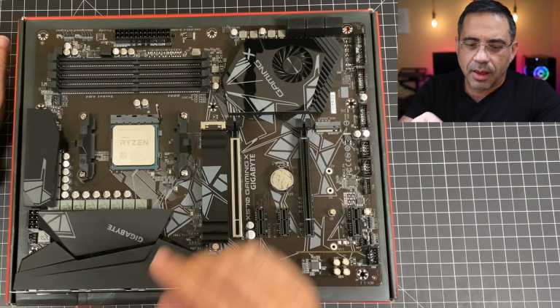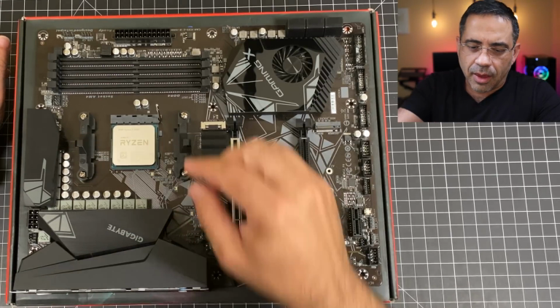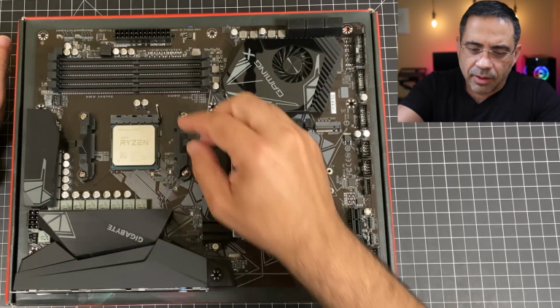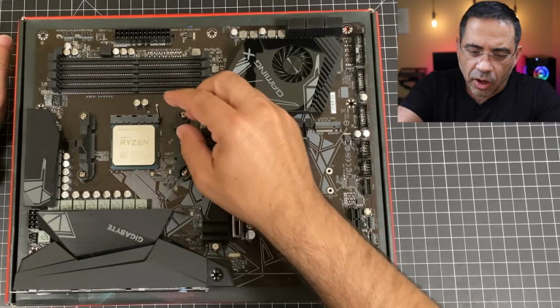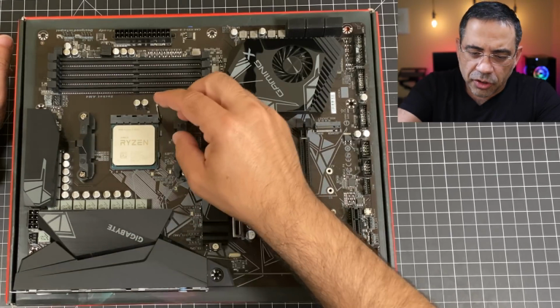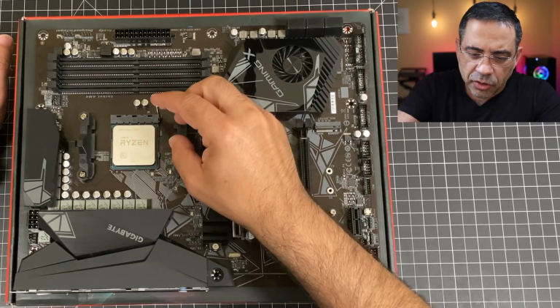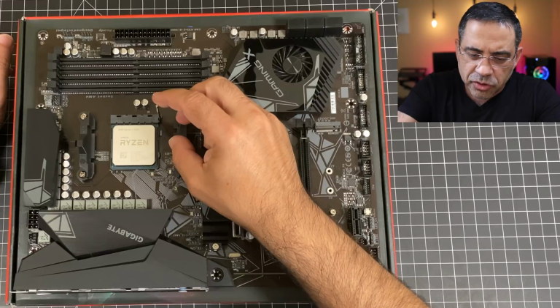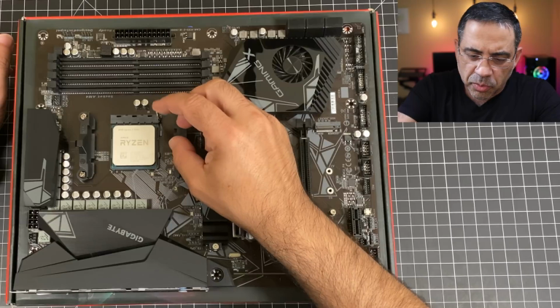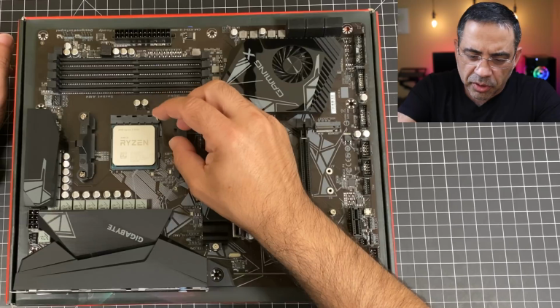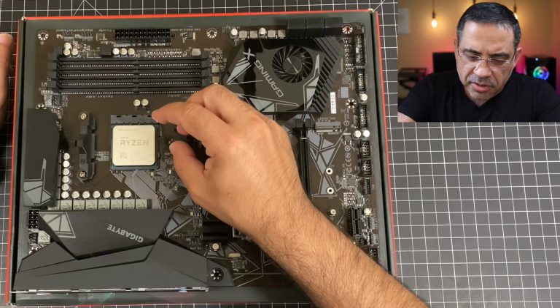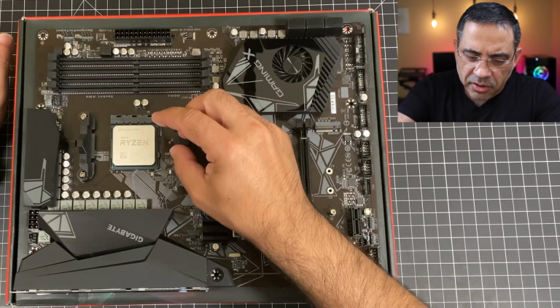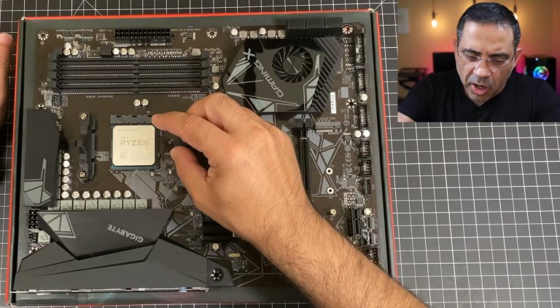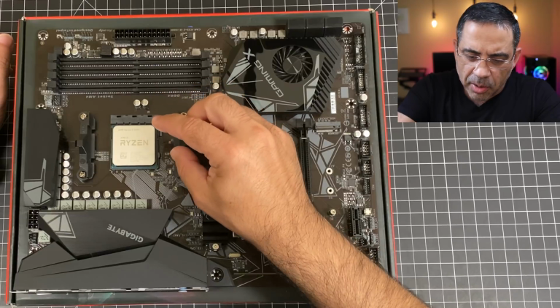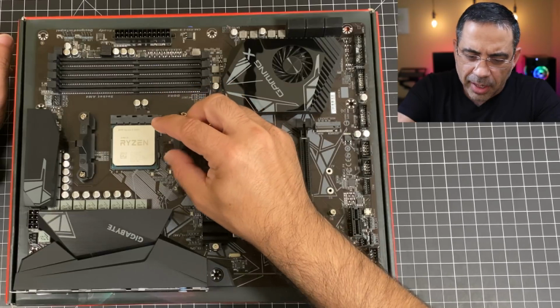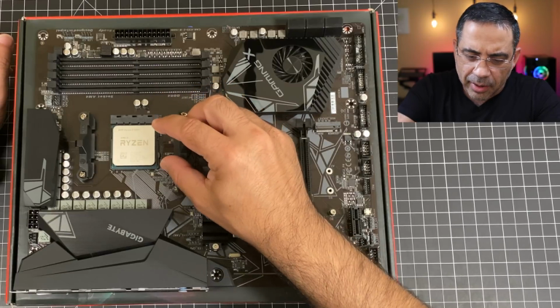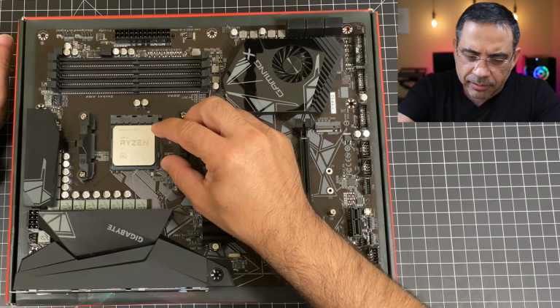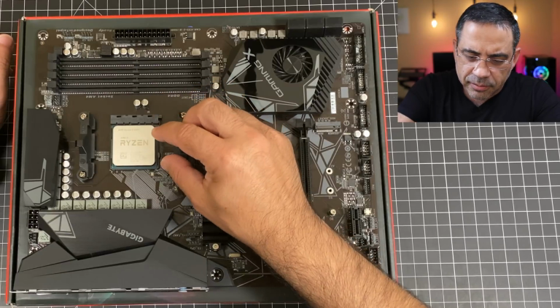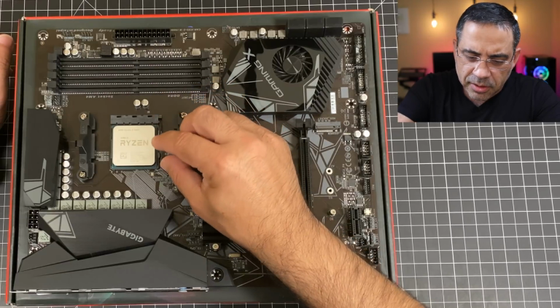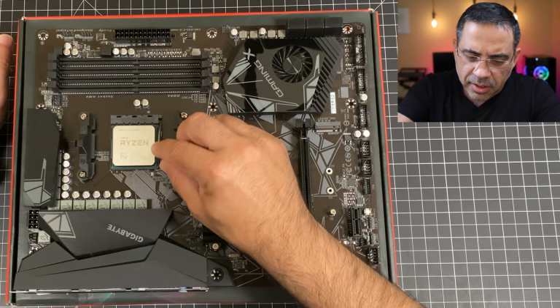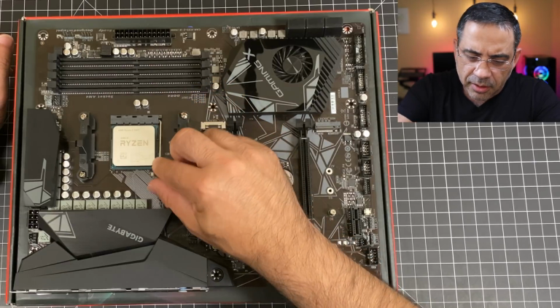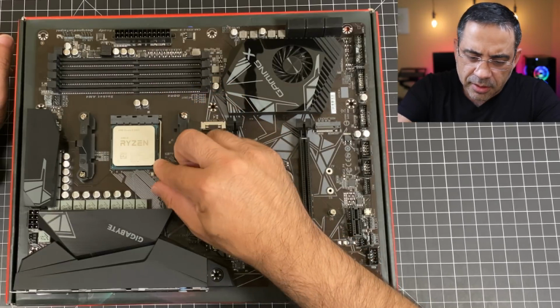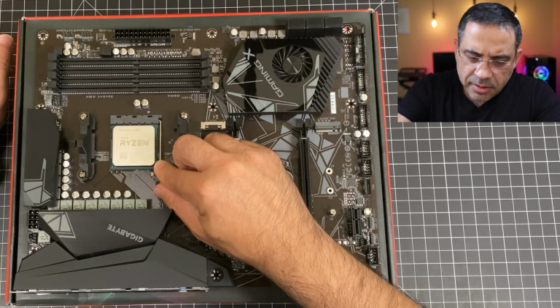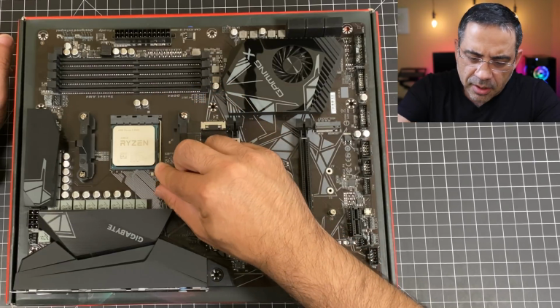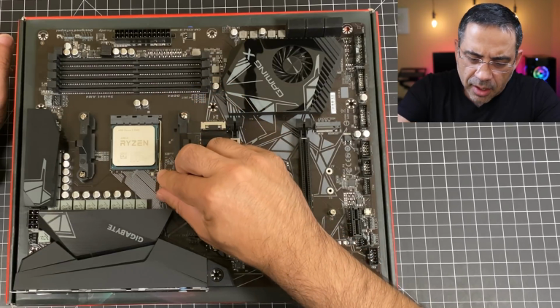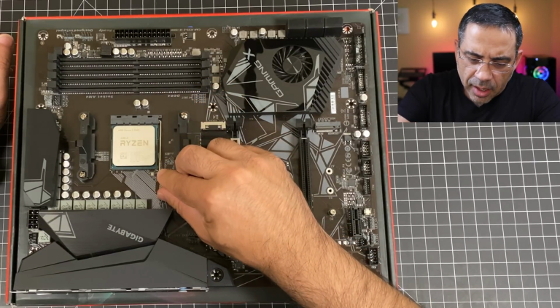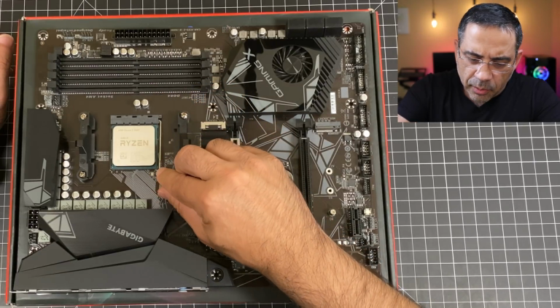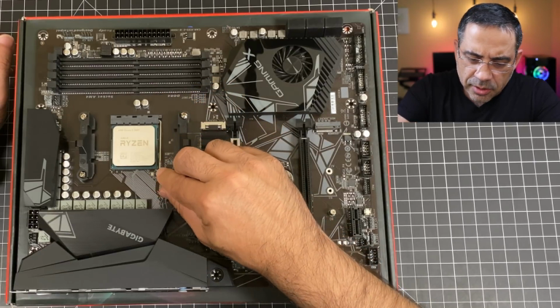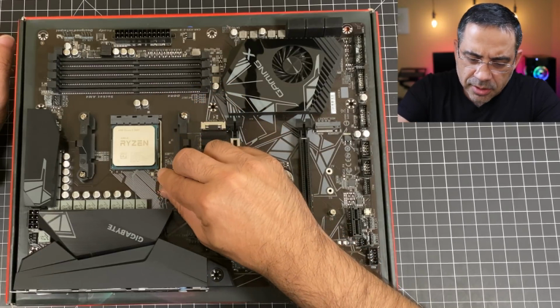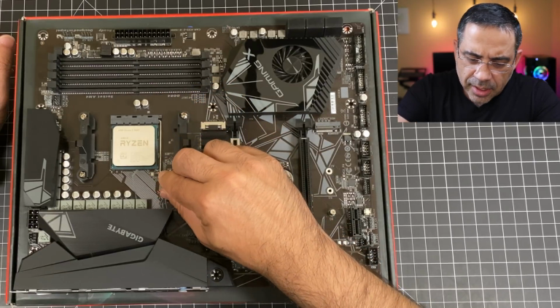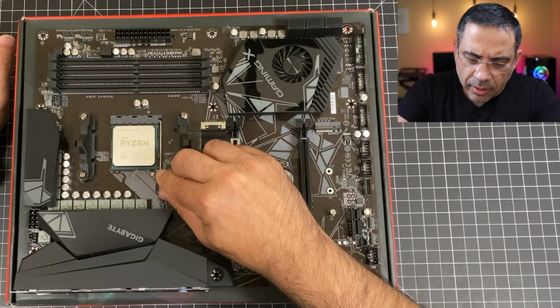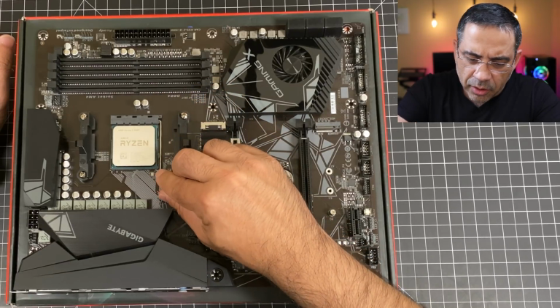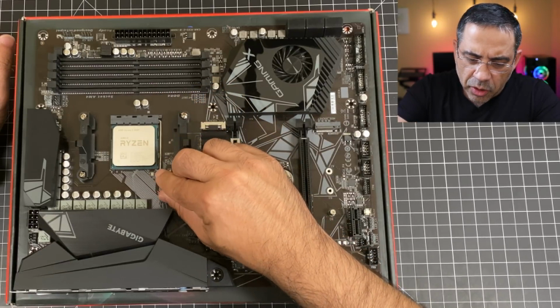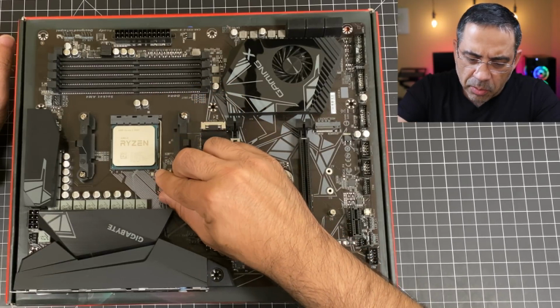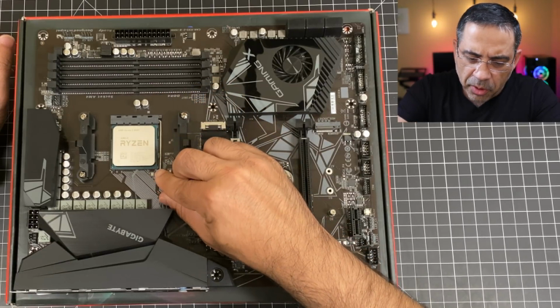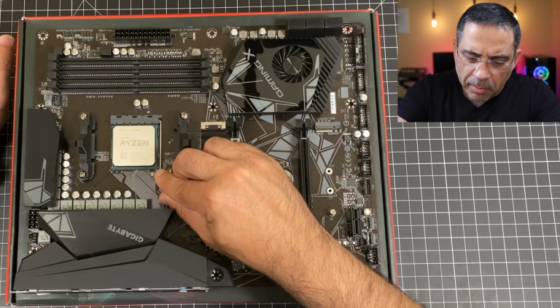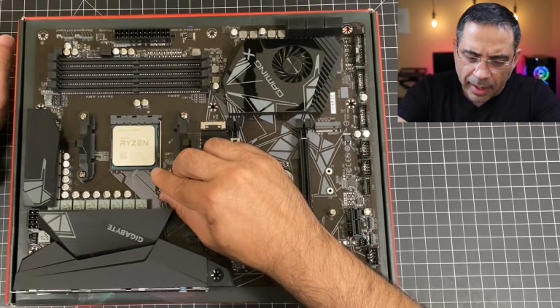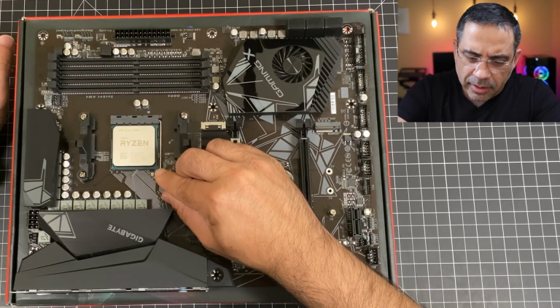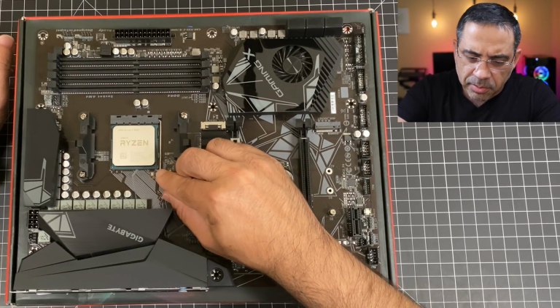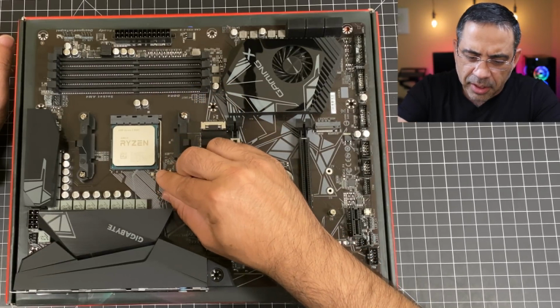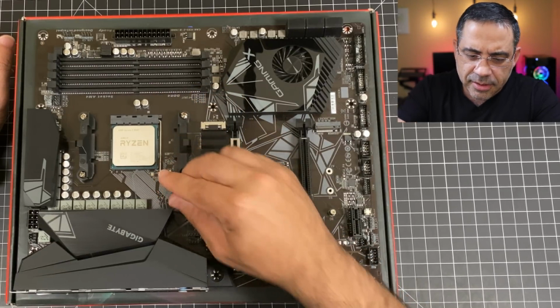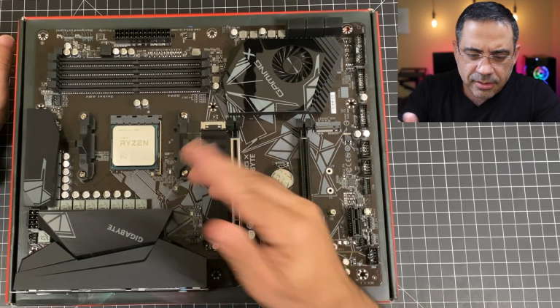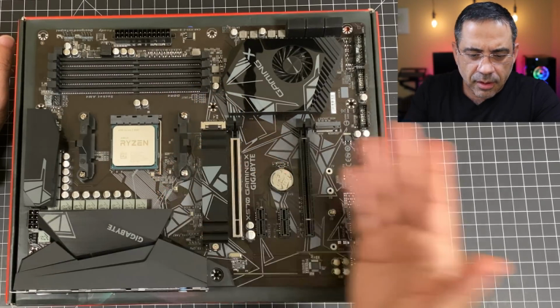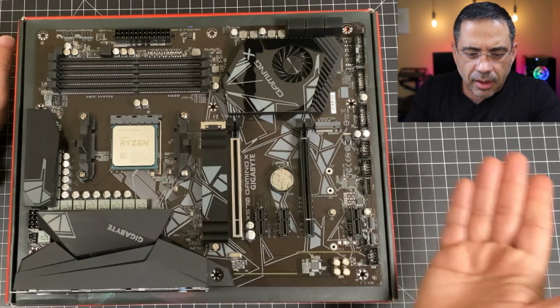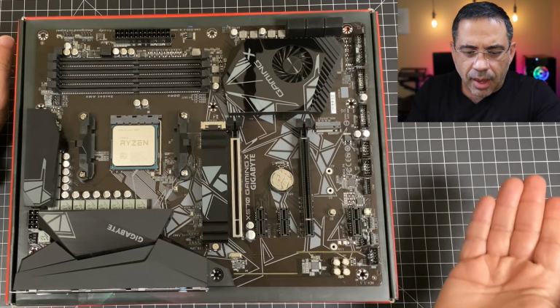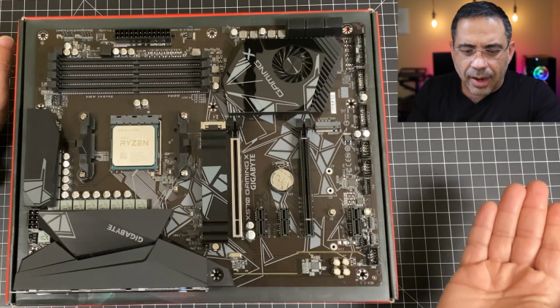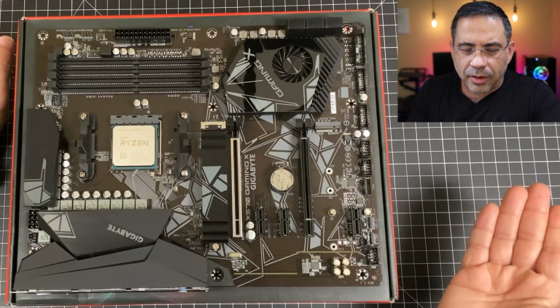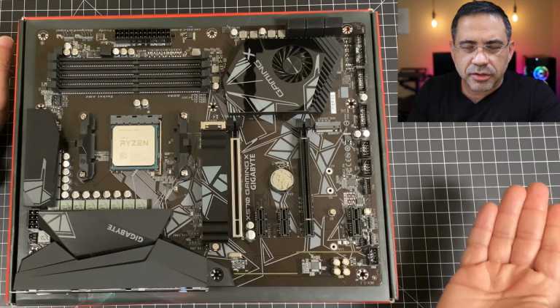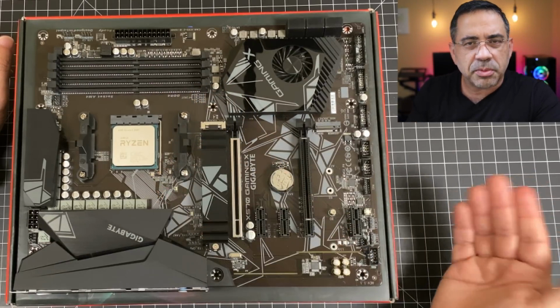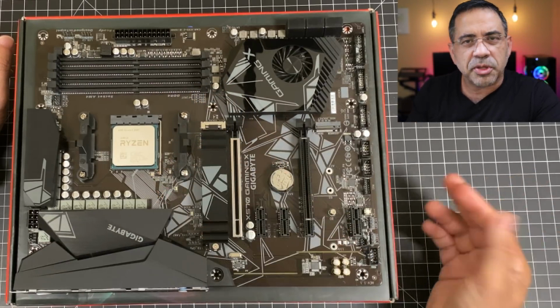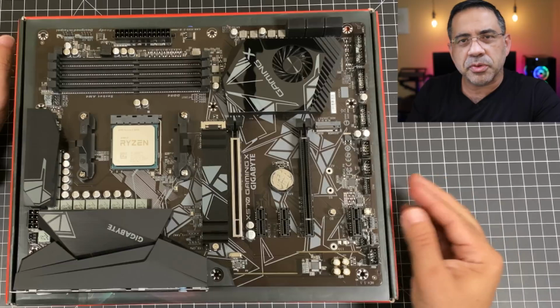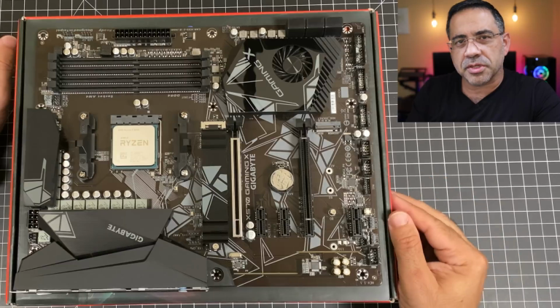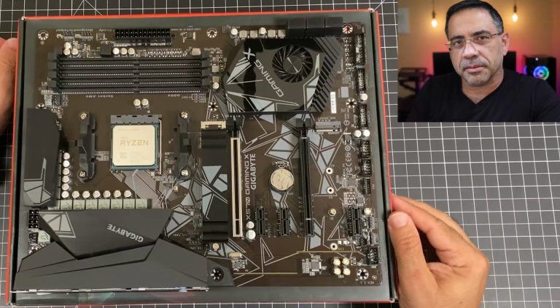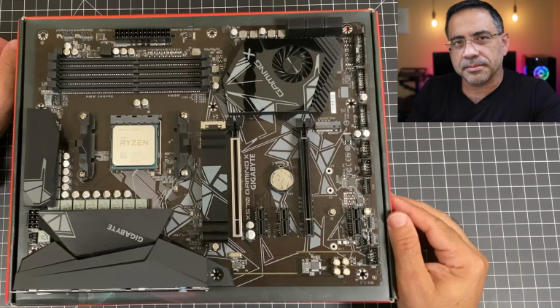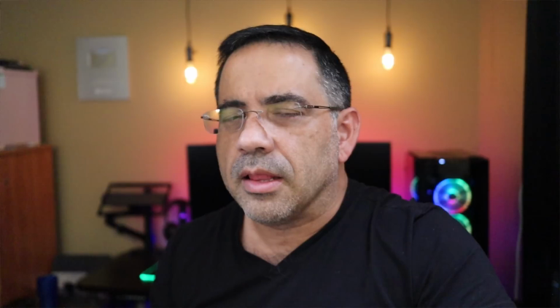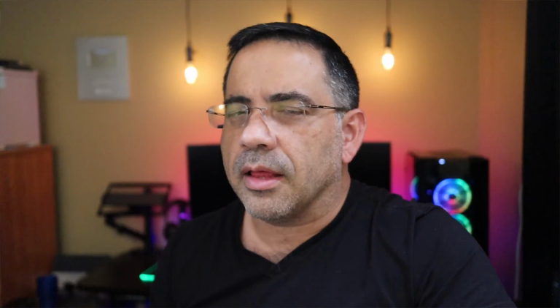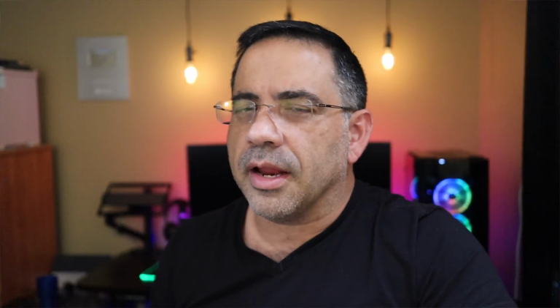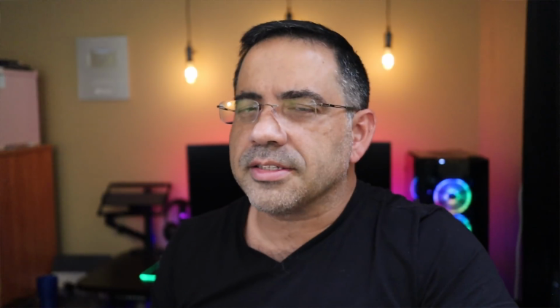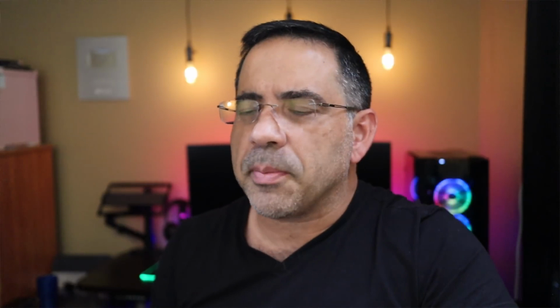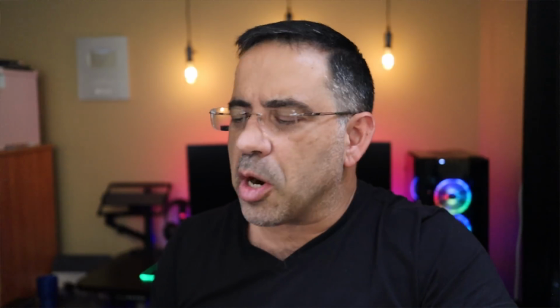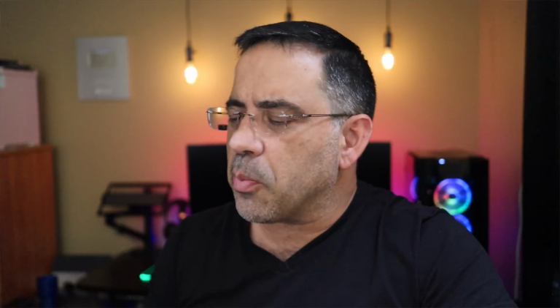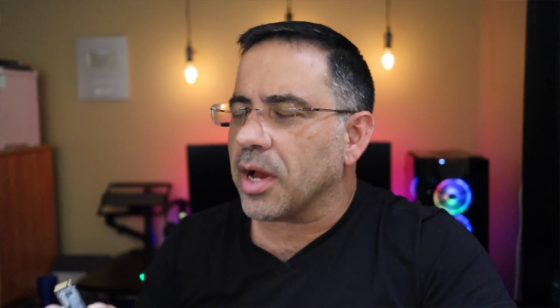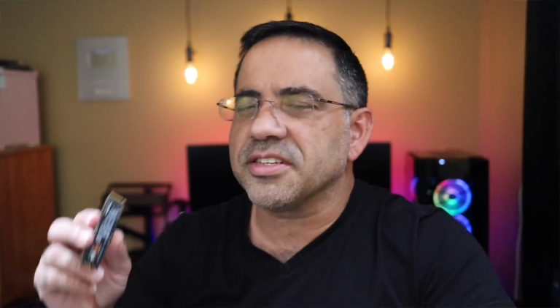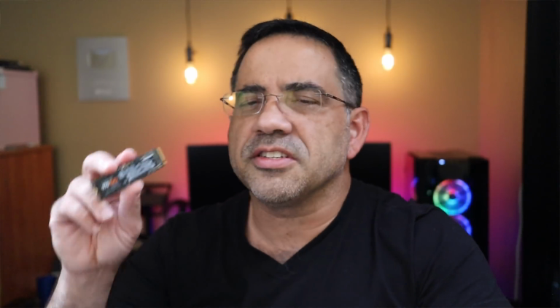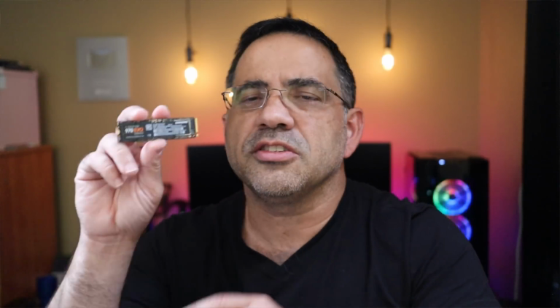Then bring the little arm down just like this, put it back into place, and now your CPU is installed.